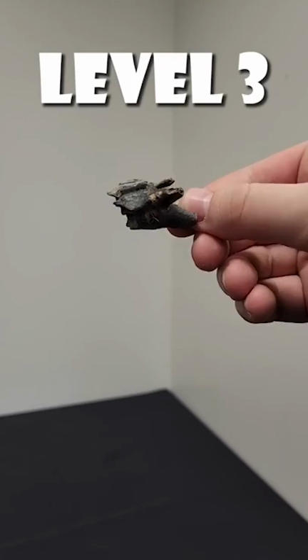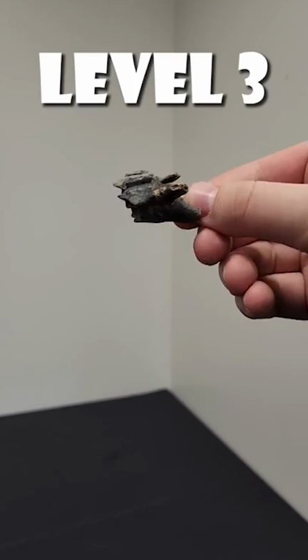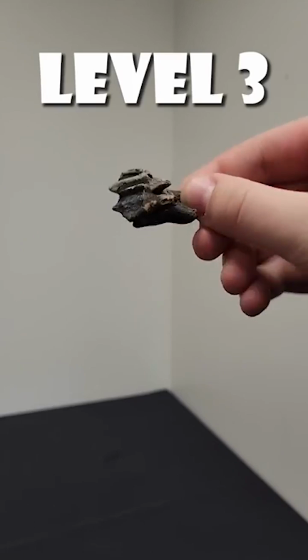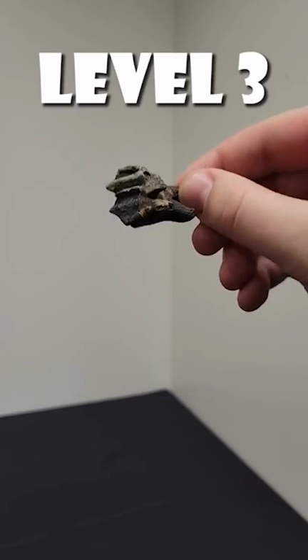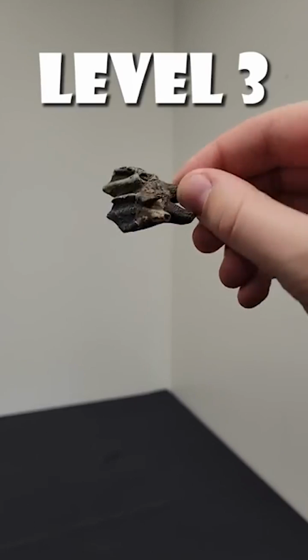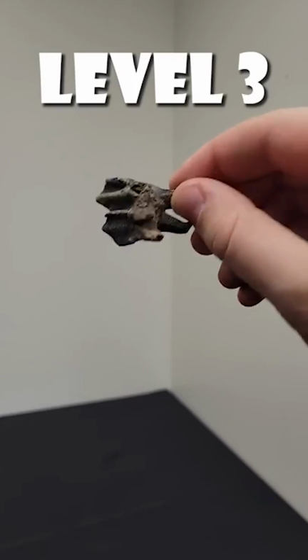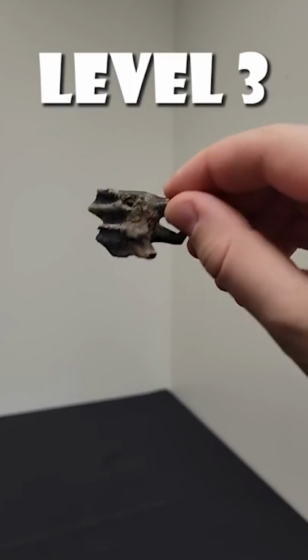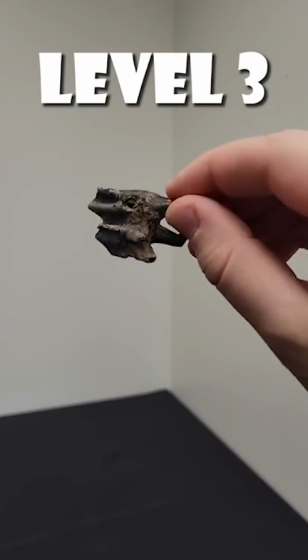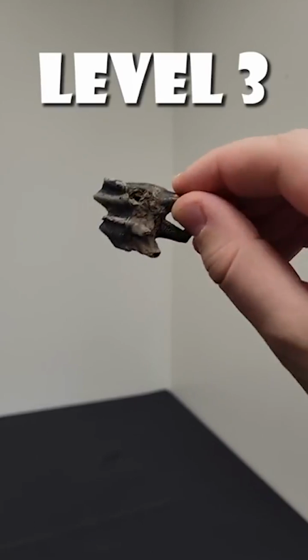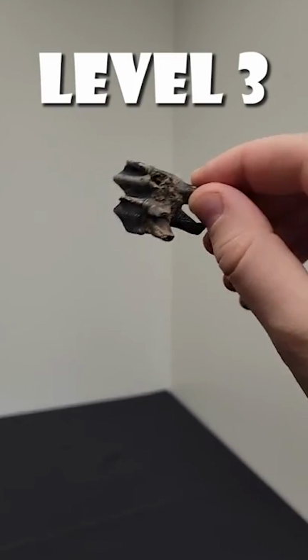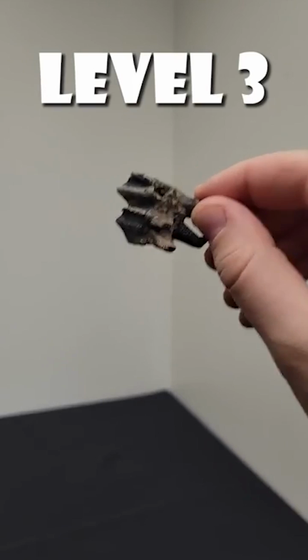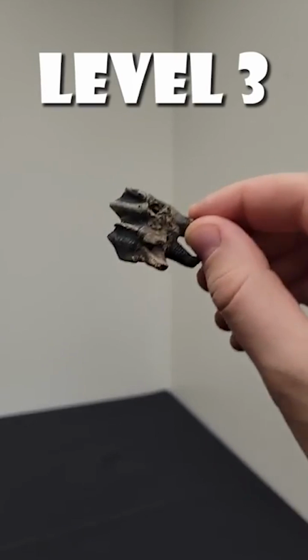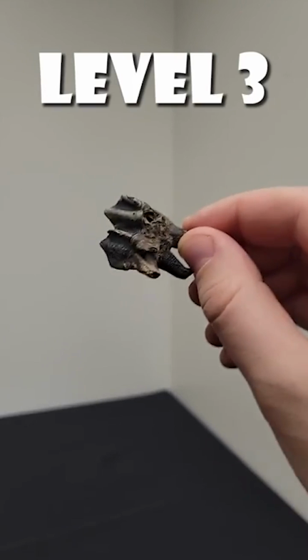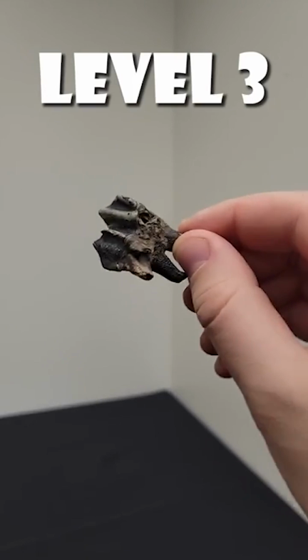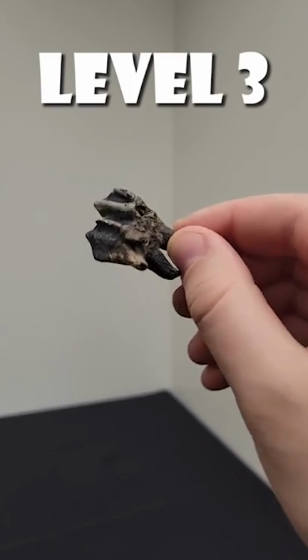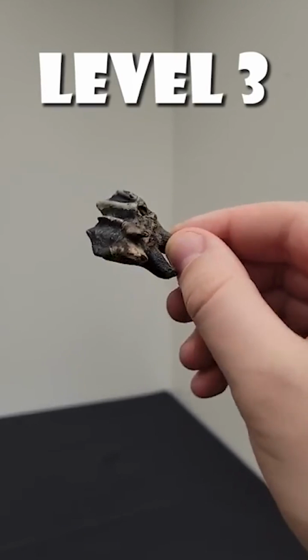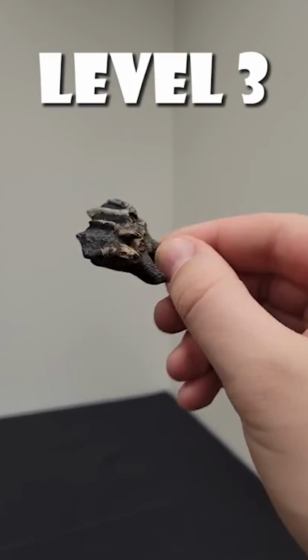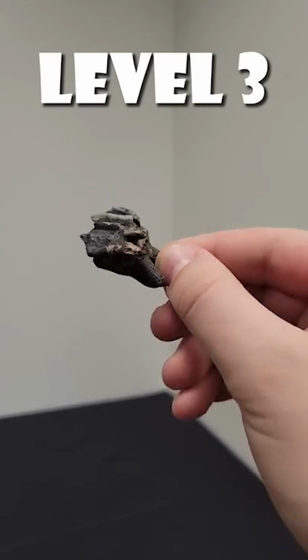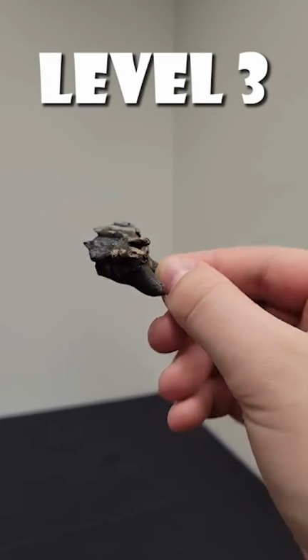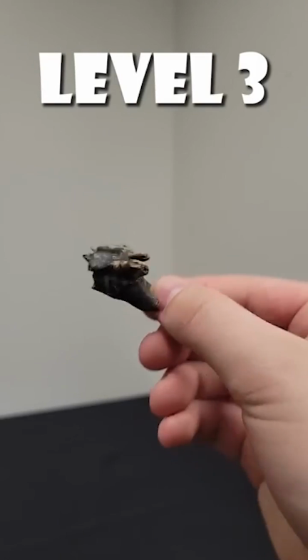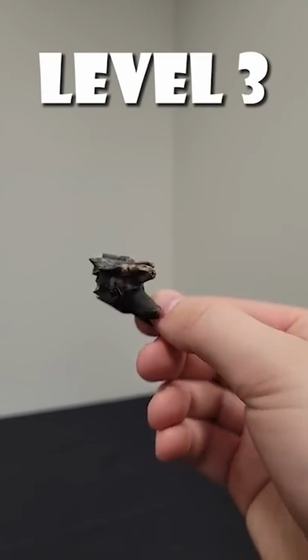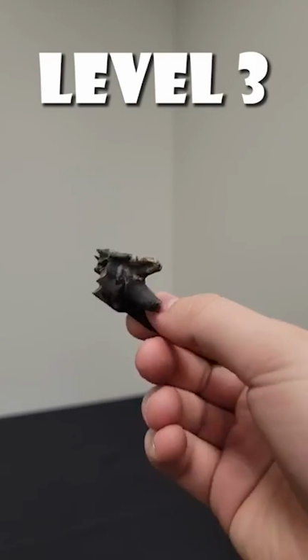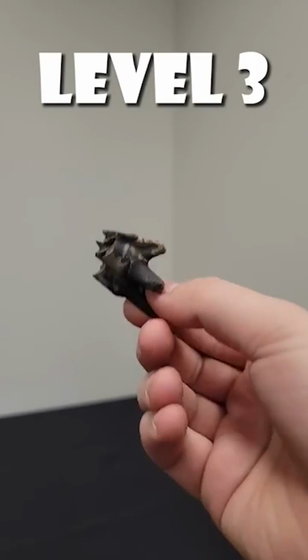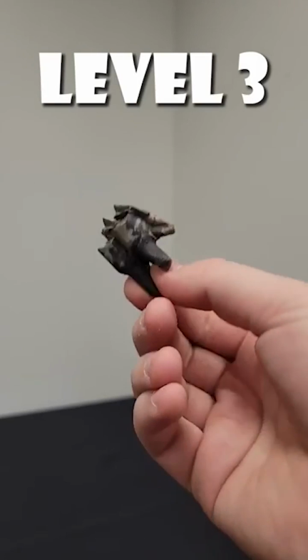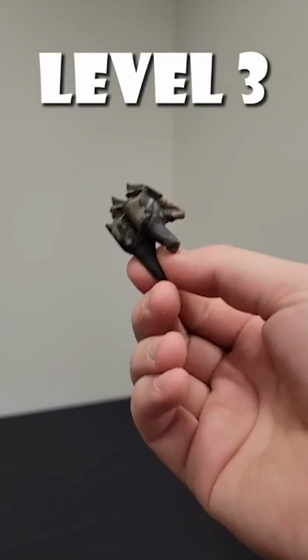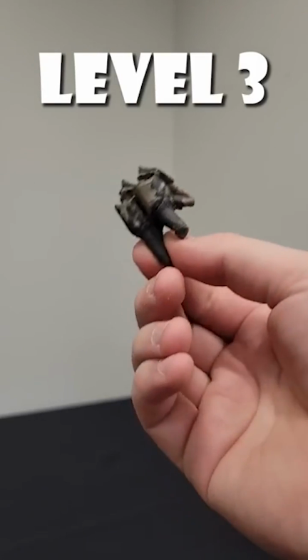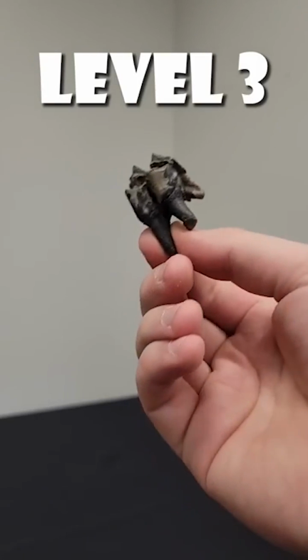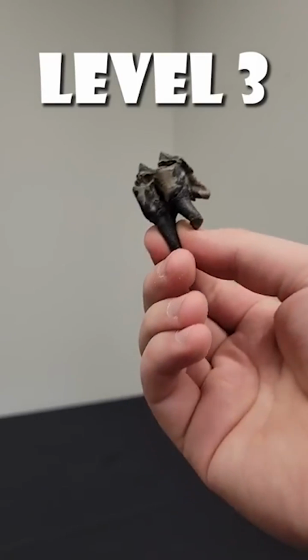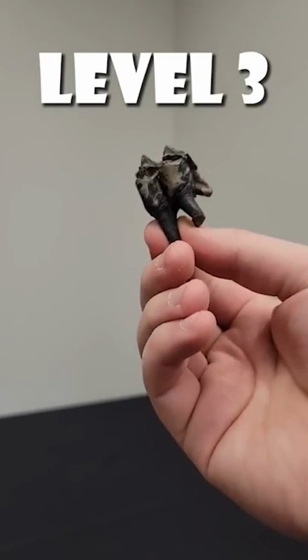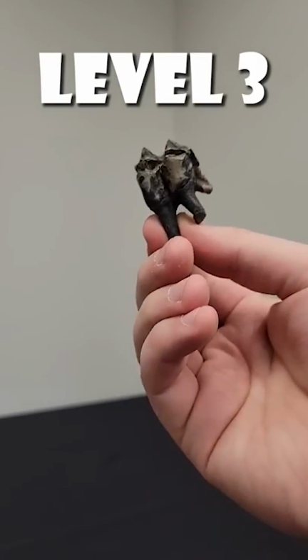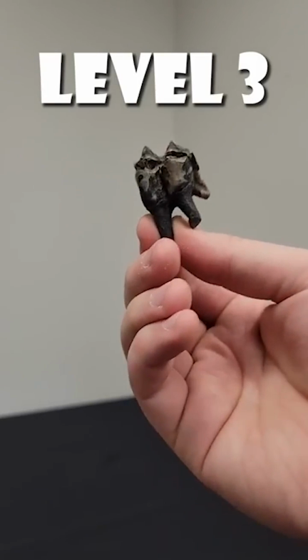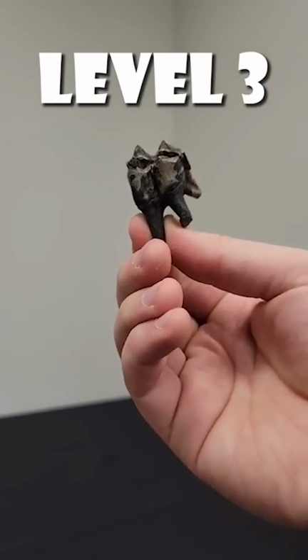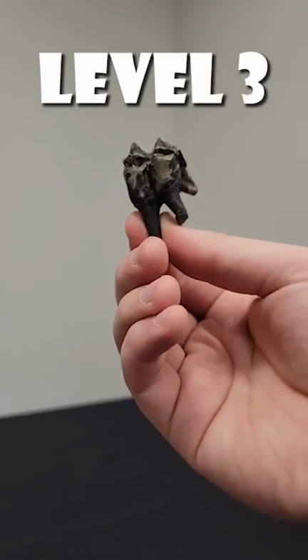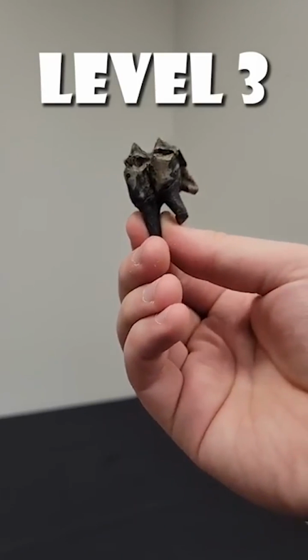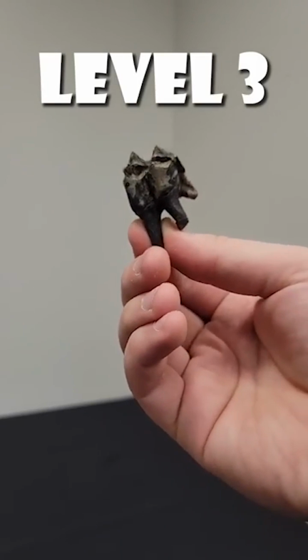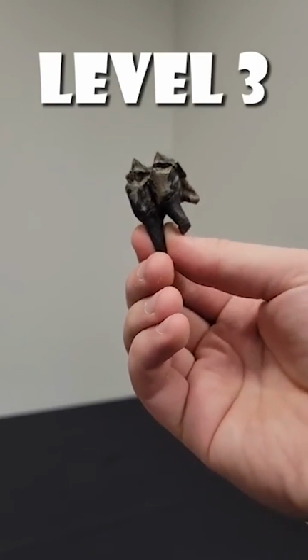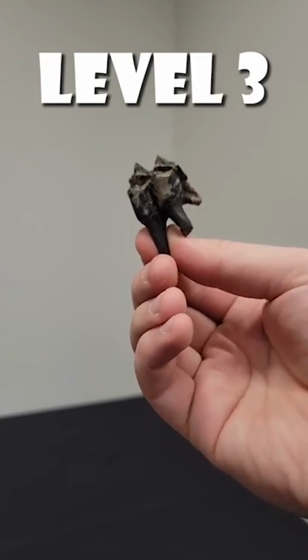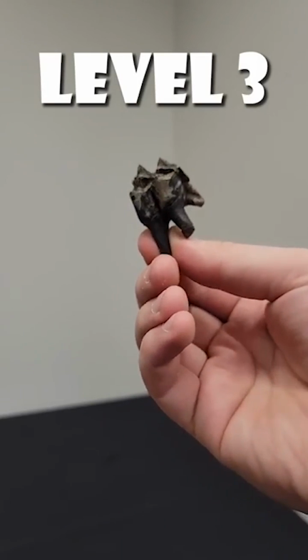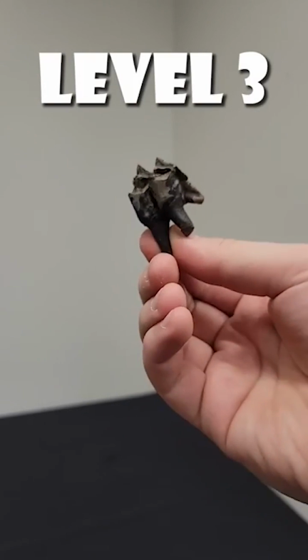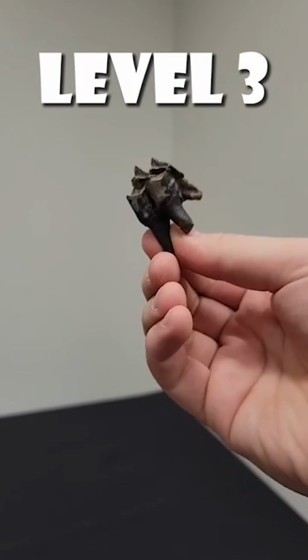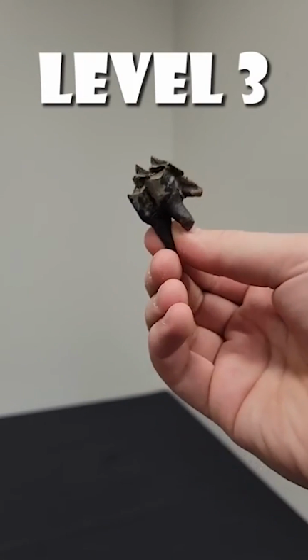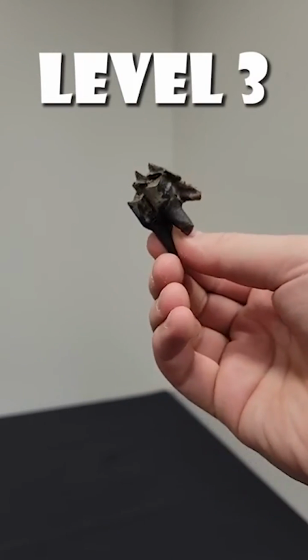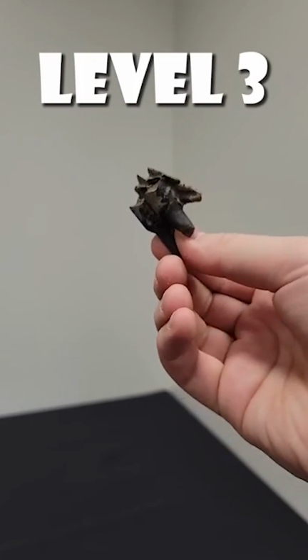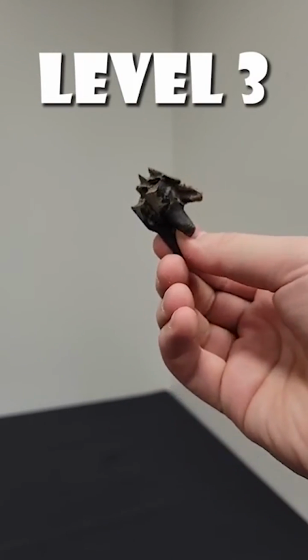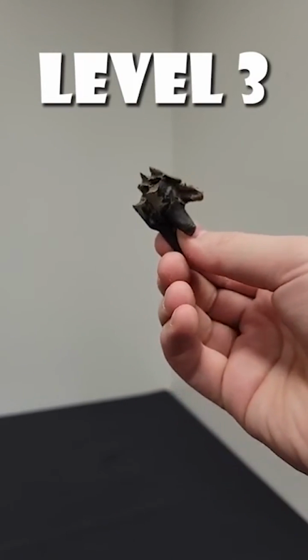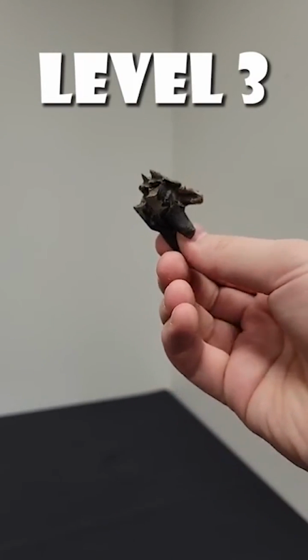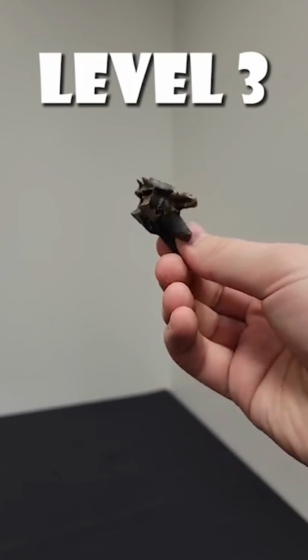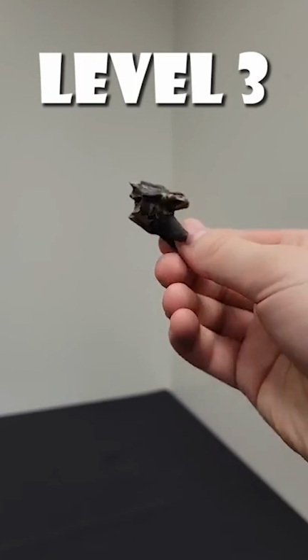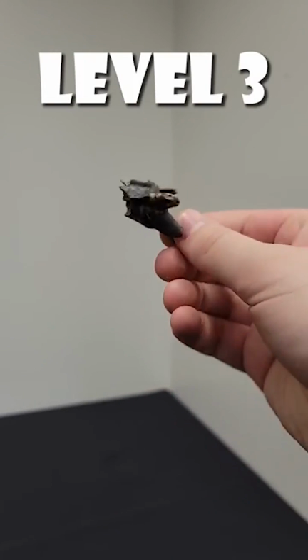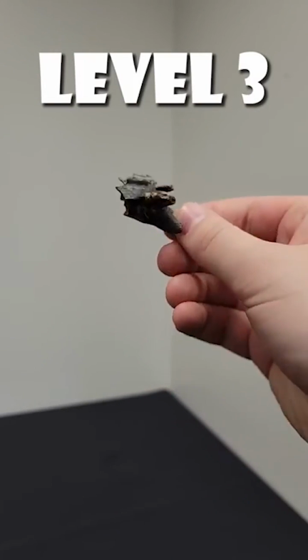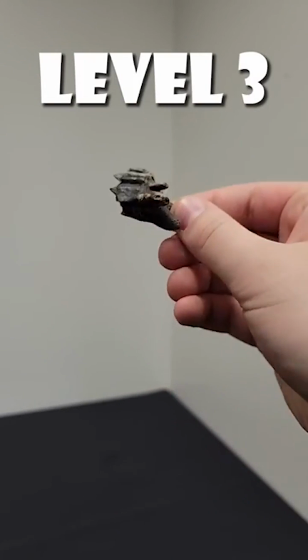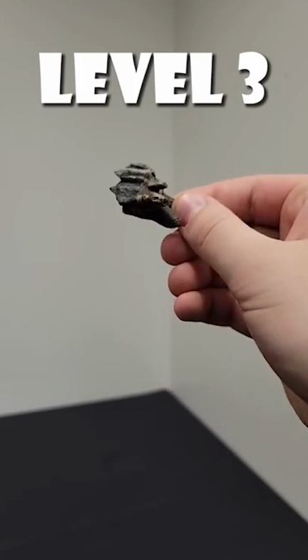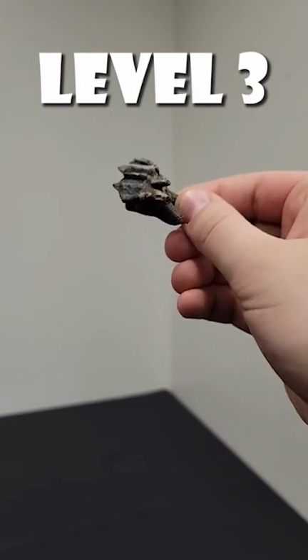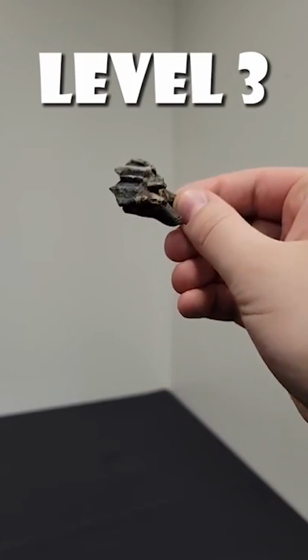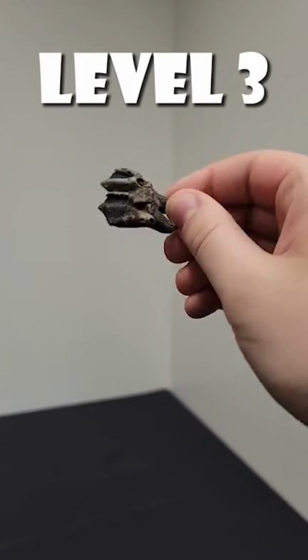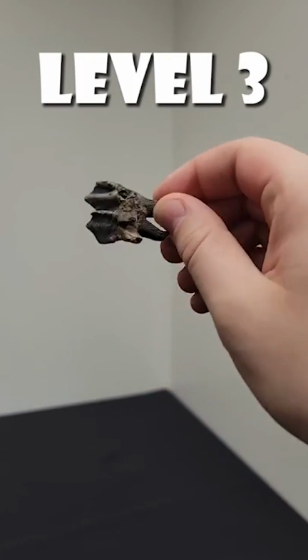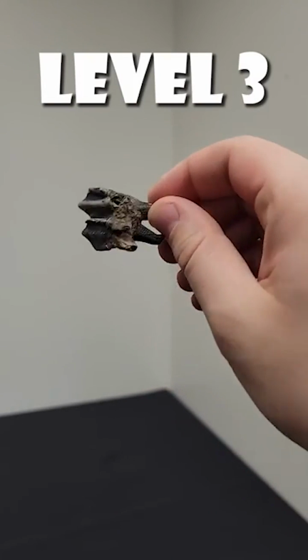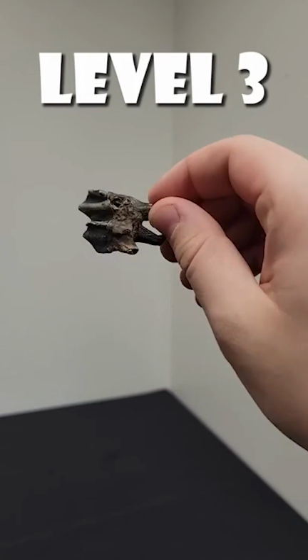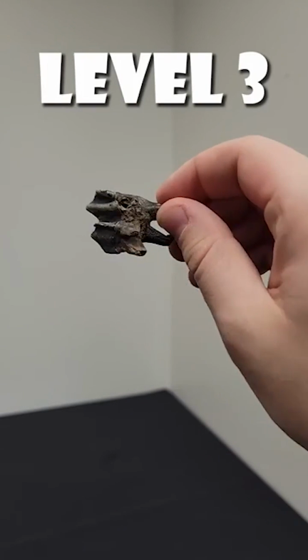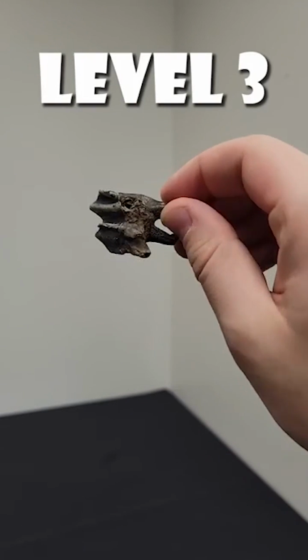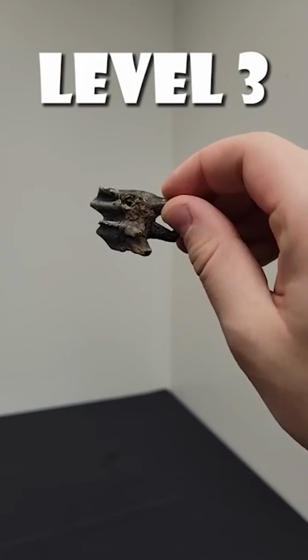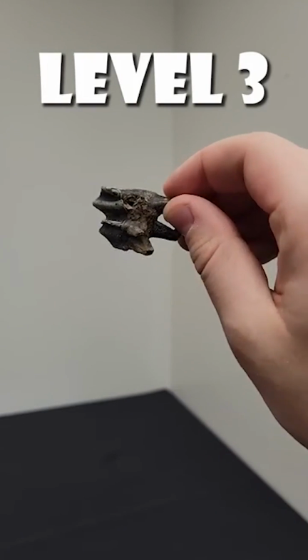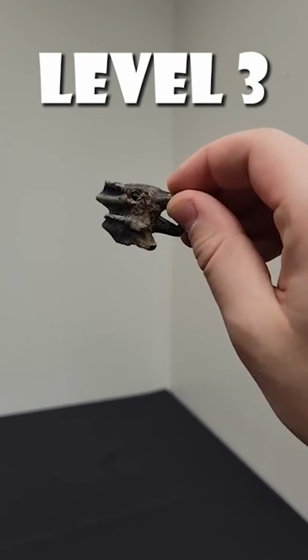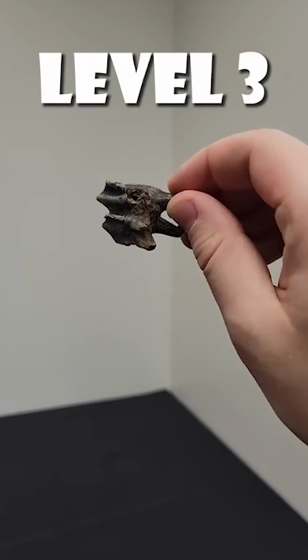Level three: this paleolama tooth belonged to an ancient cousin of camels. It's just sharp enough that I wouldn't want to be bit by it.